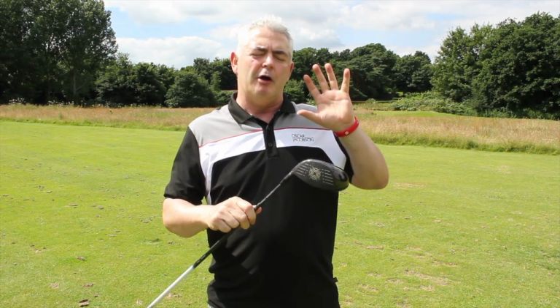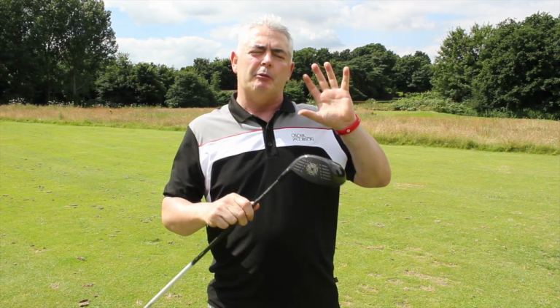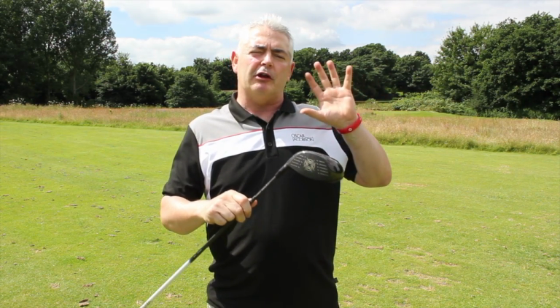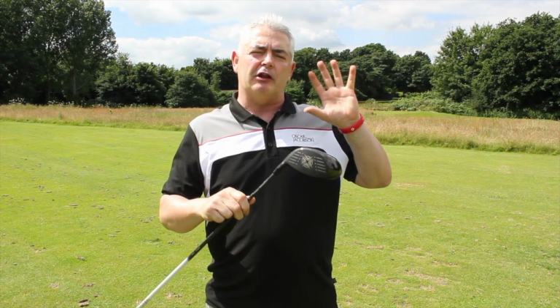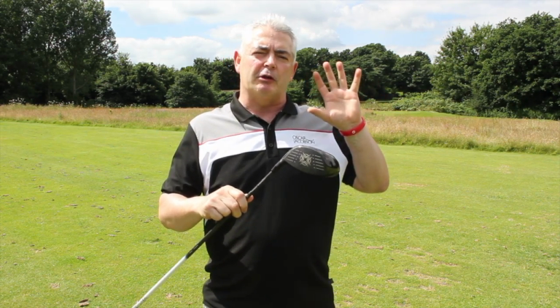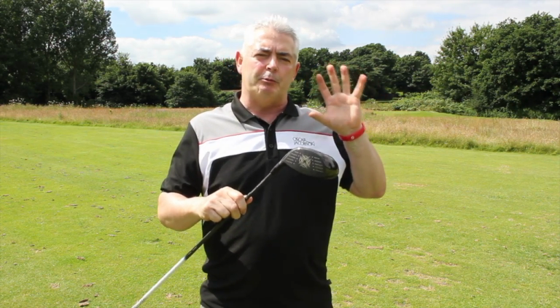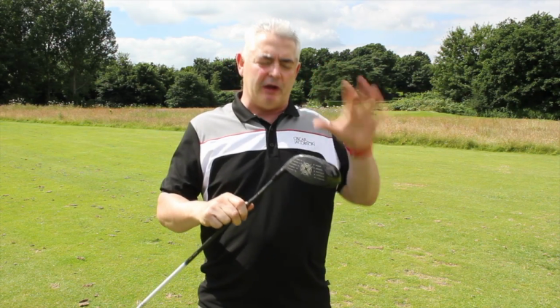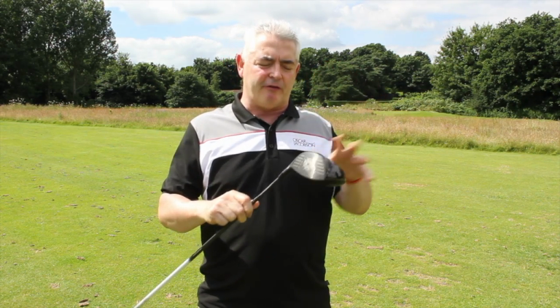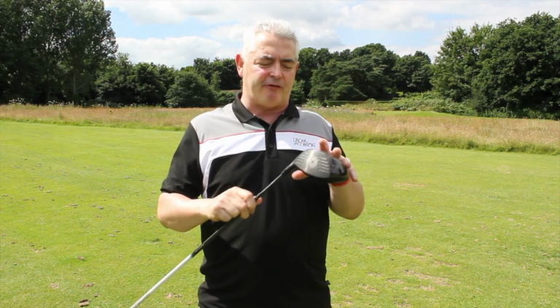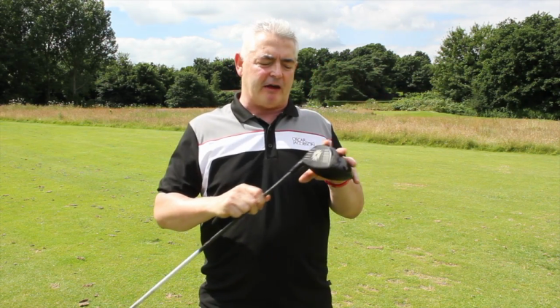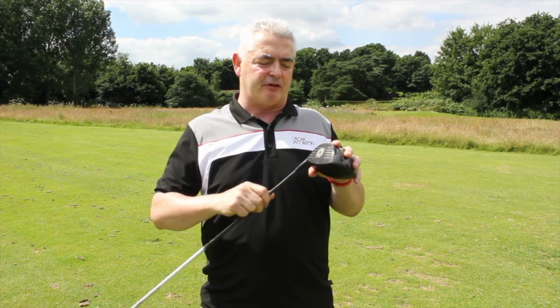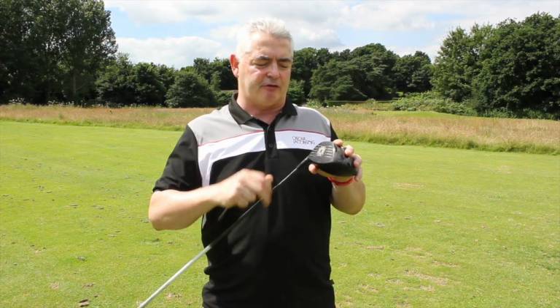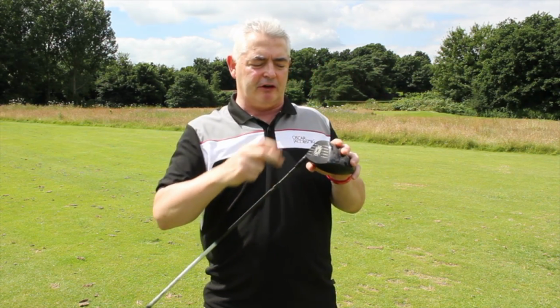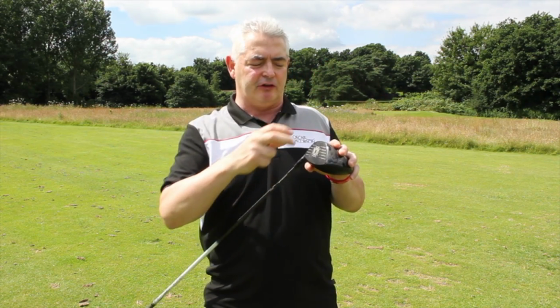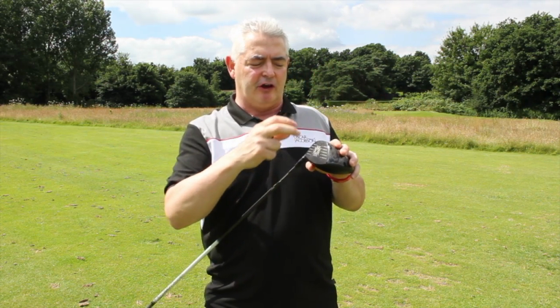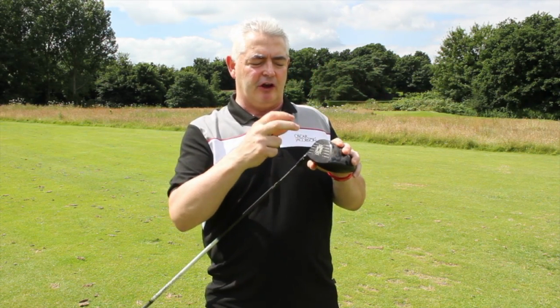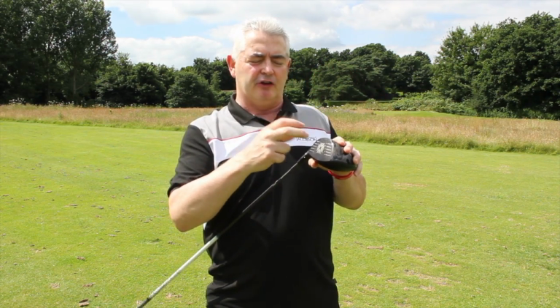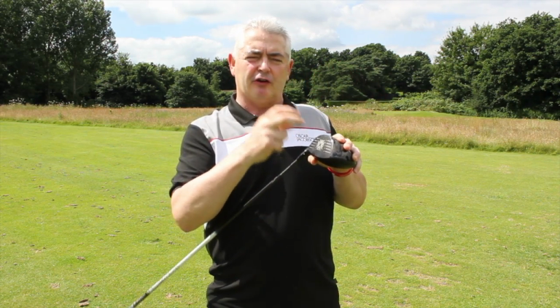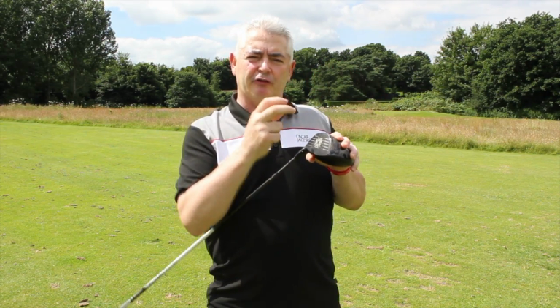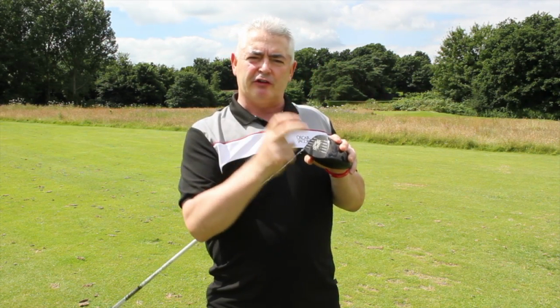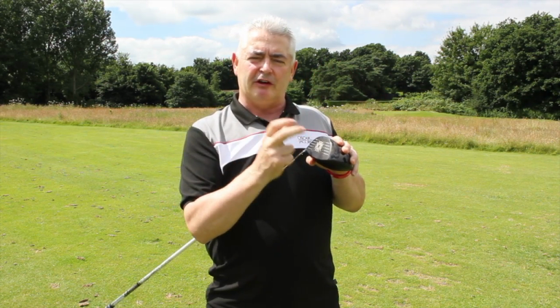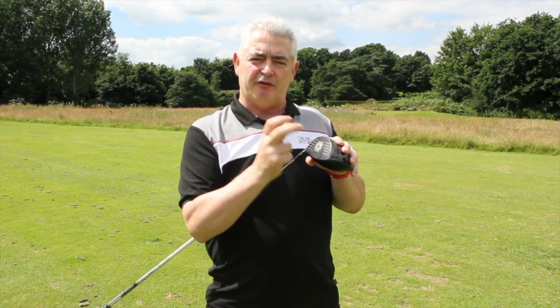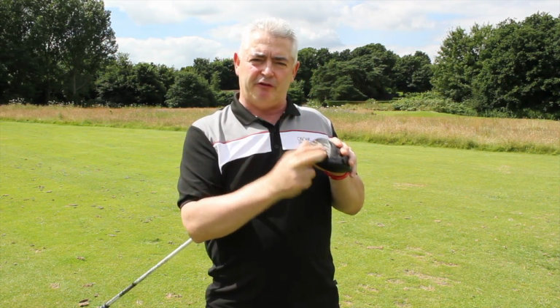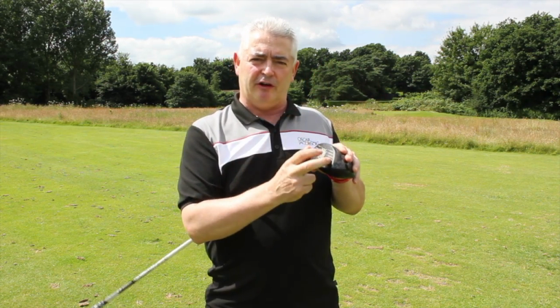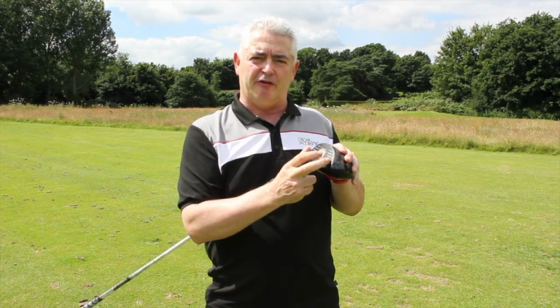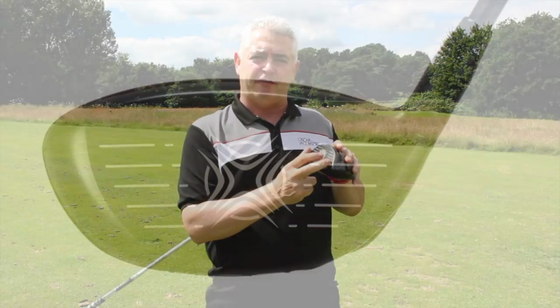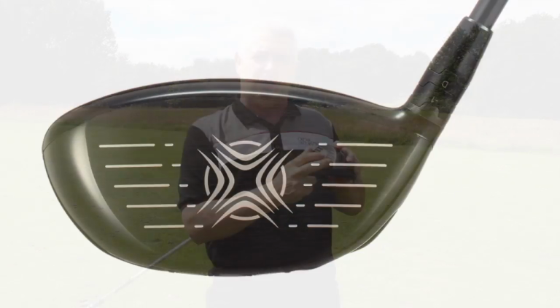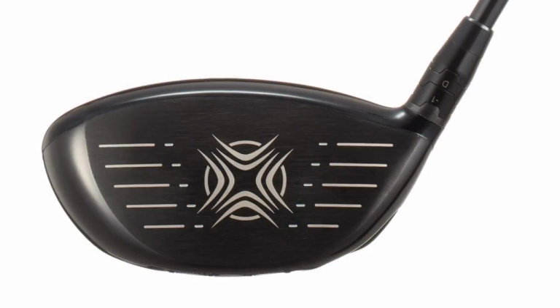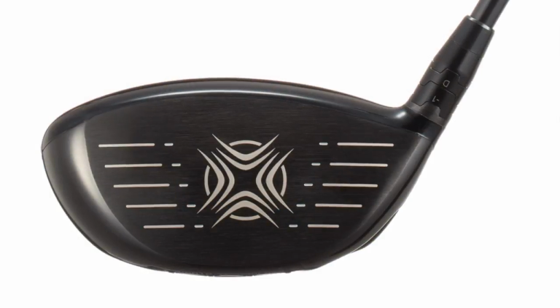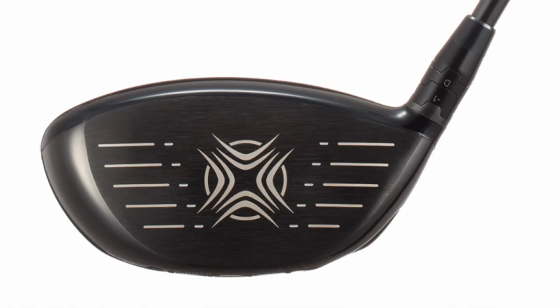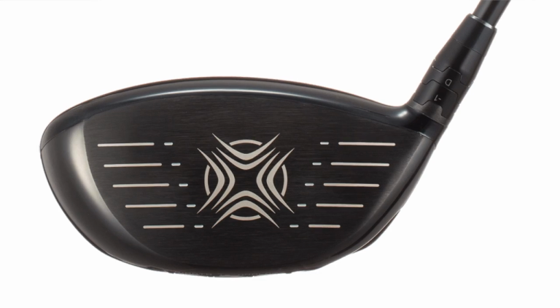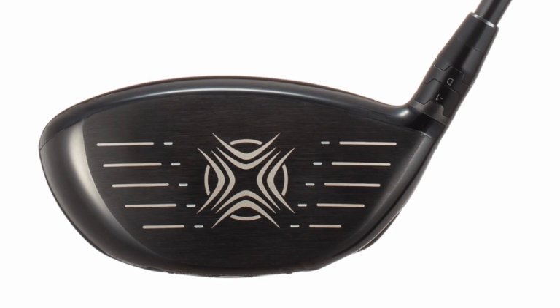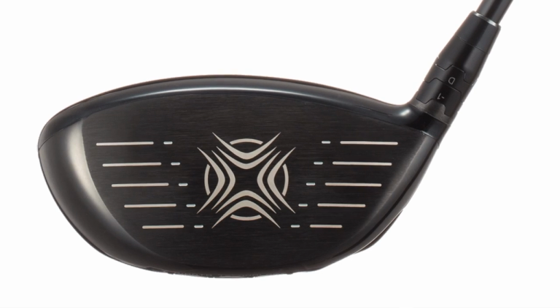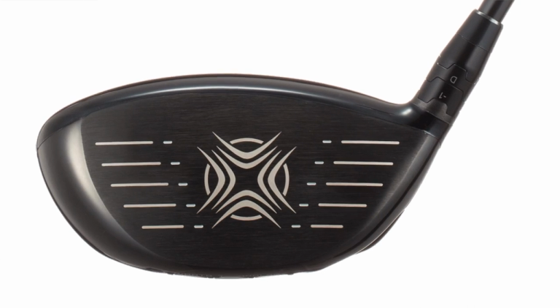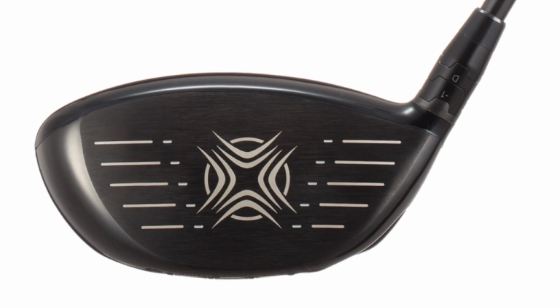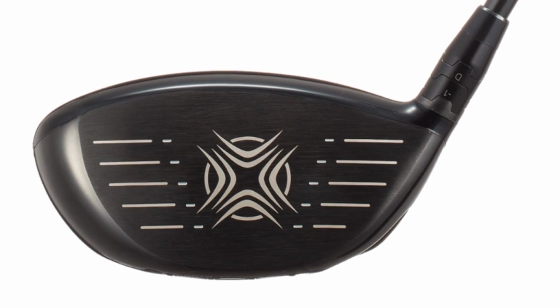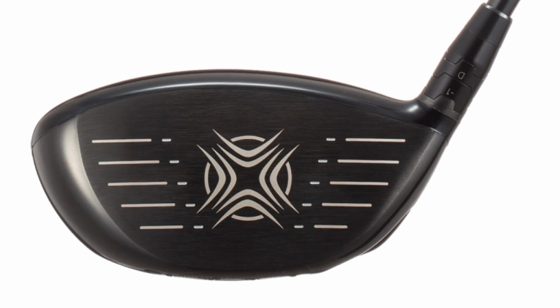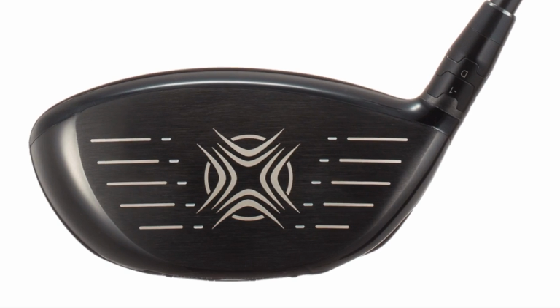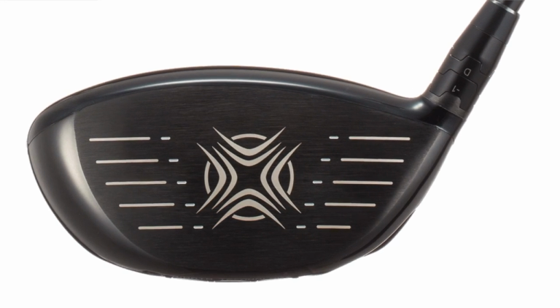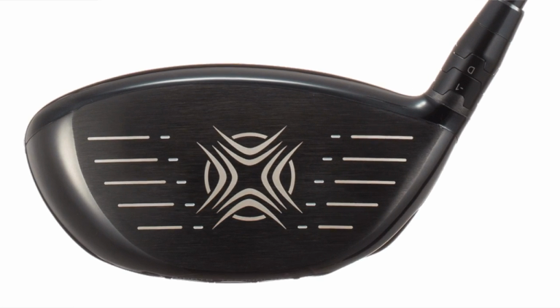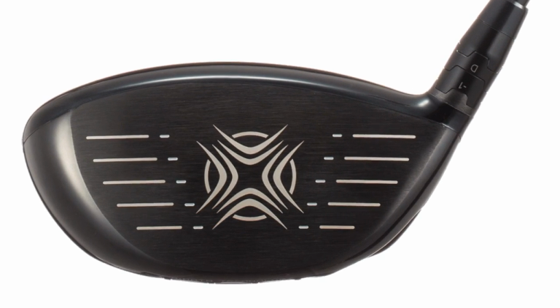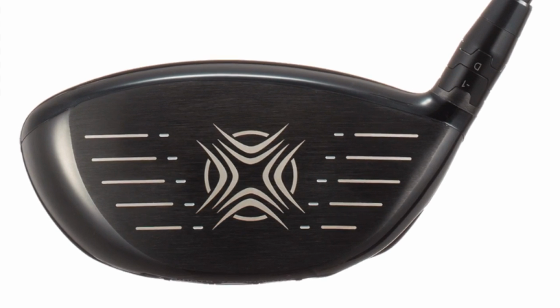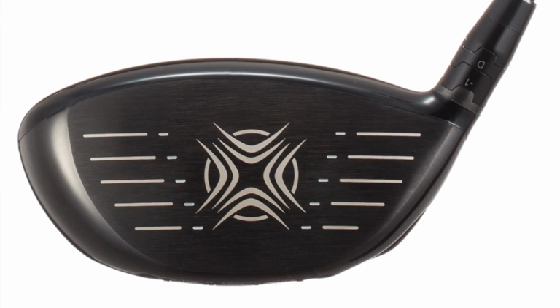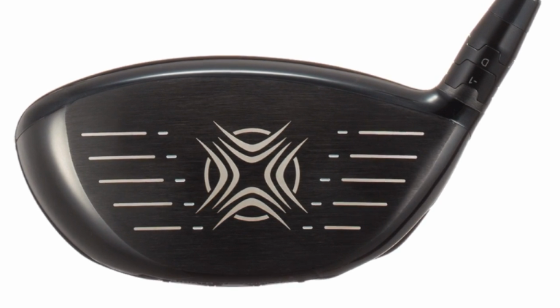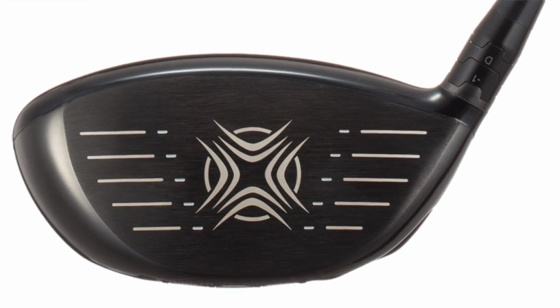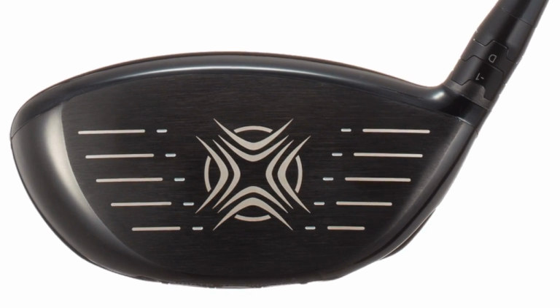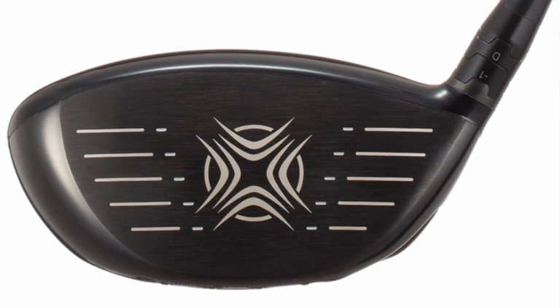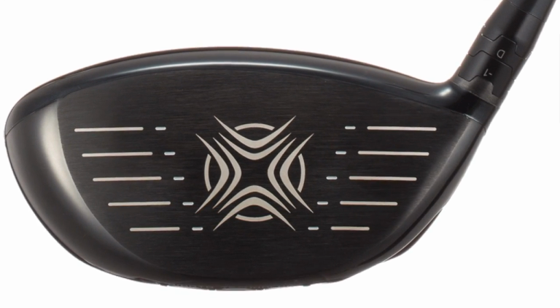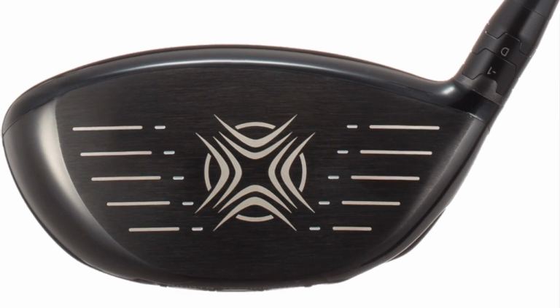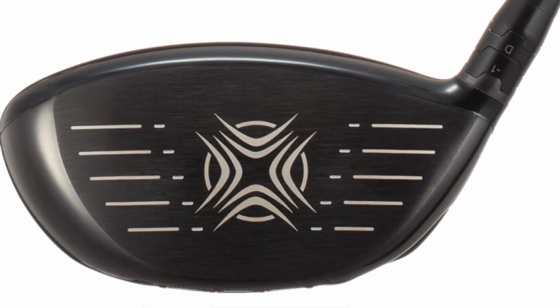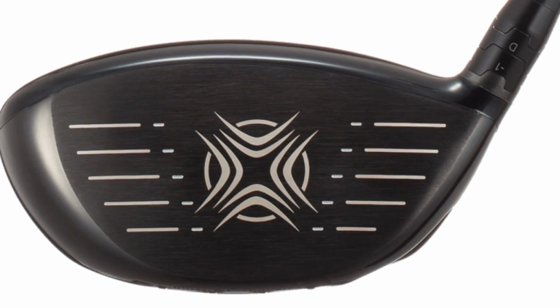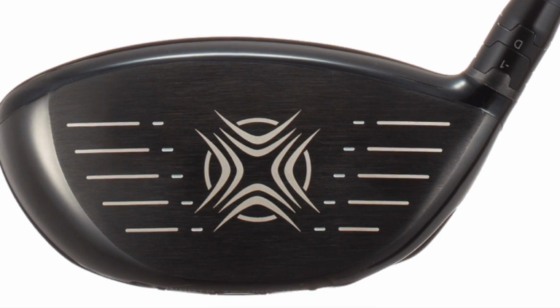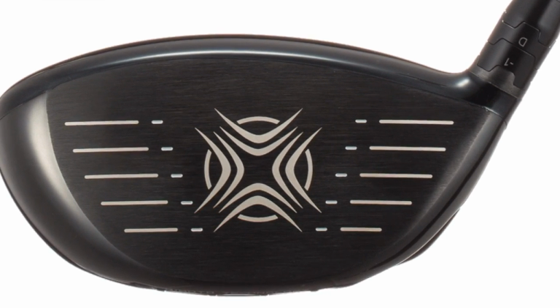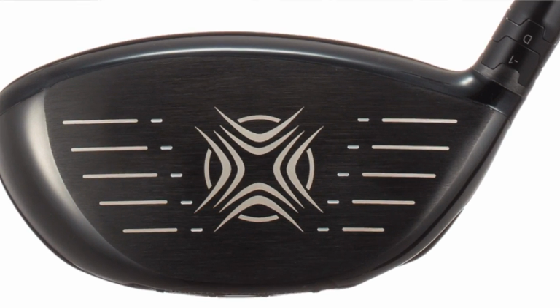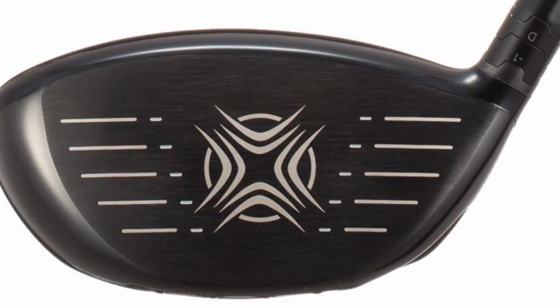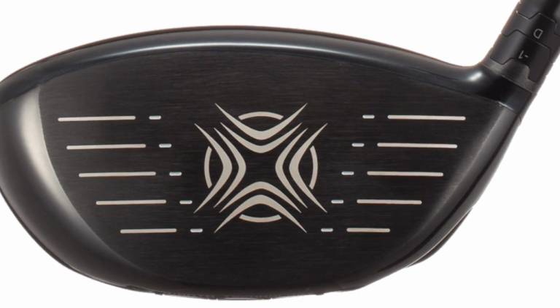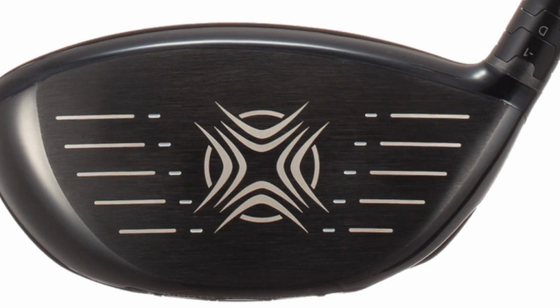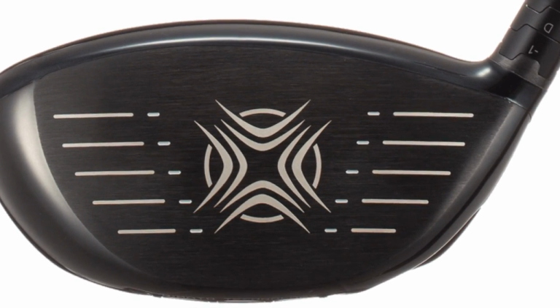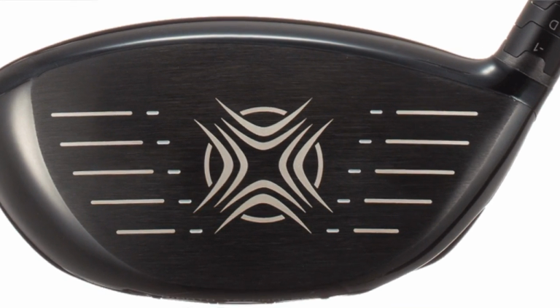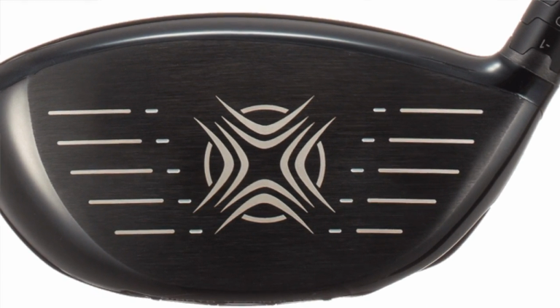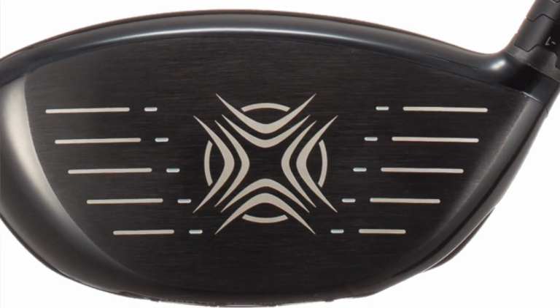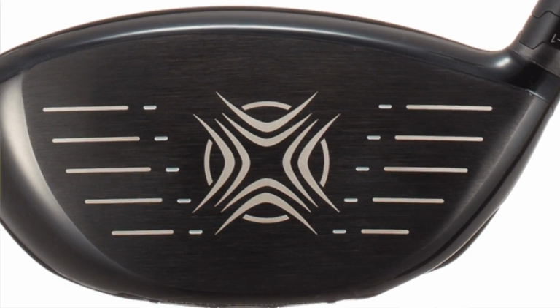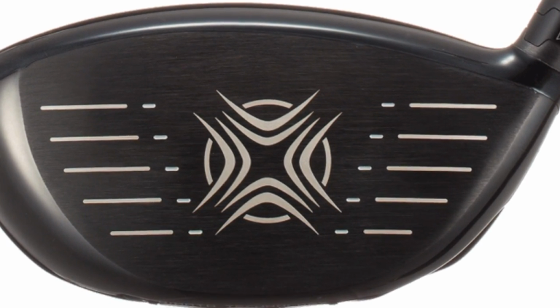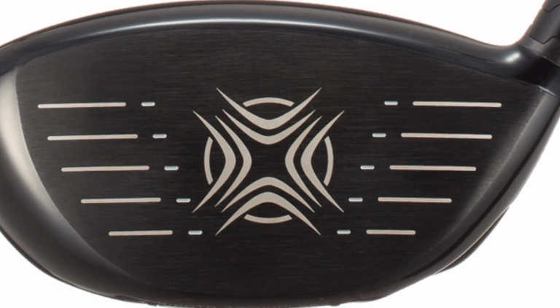The big factor is obviously the thinner face, which is designed to give you a lower spinning ball flight.